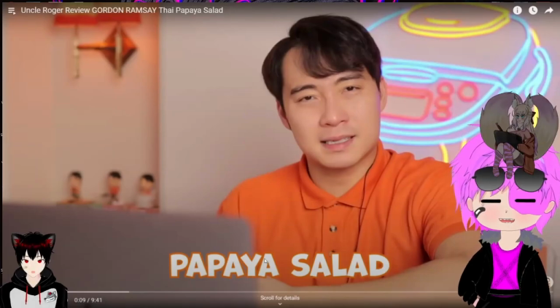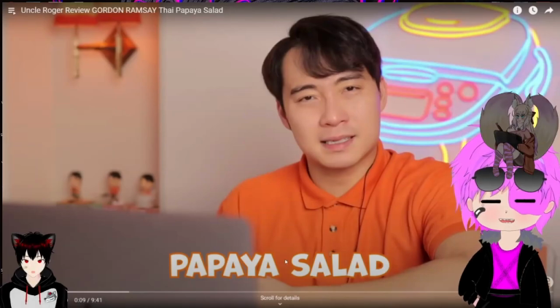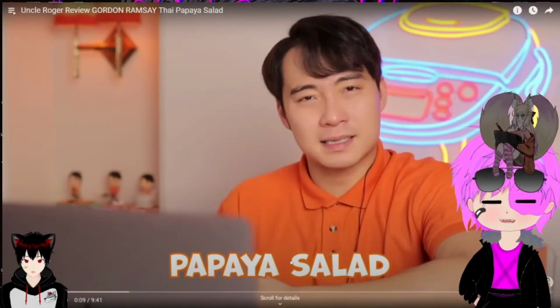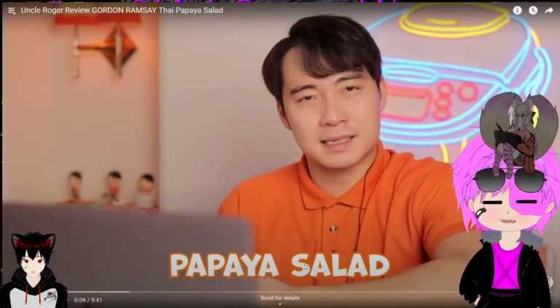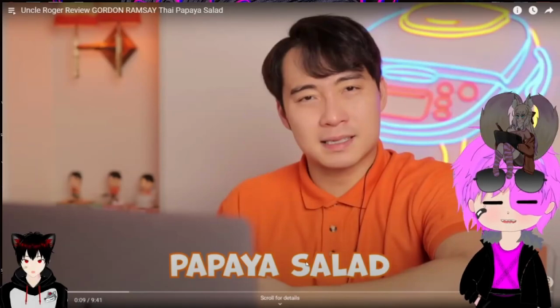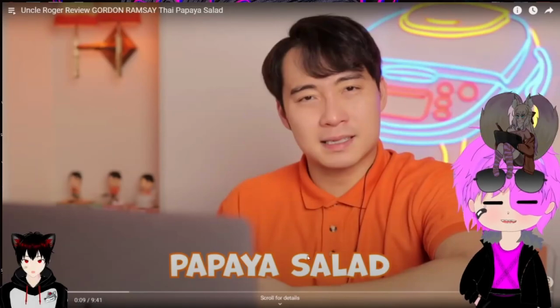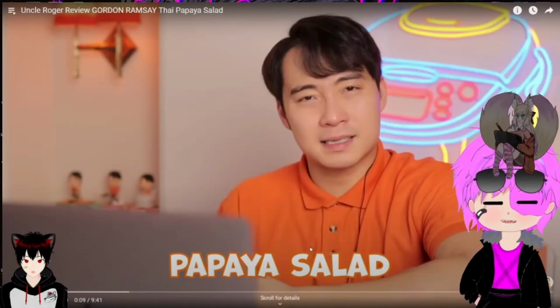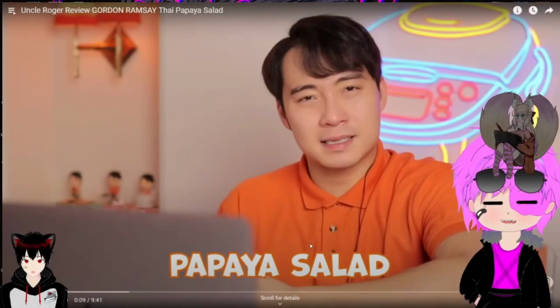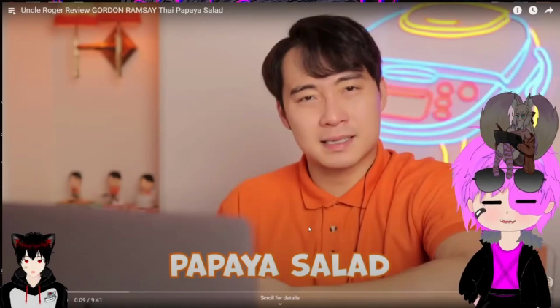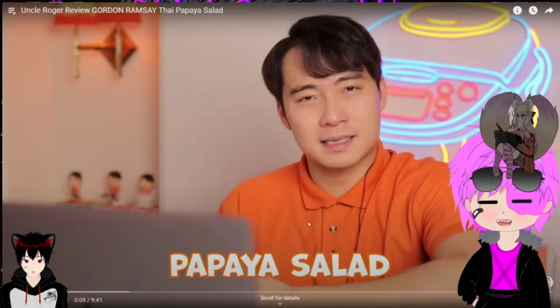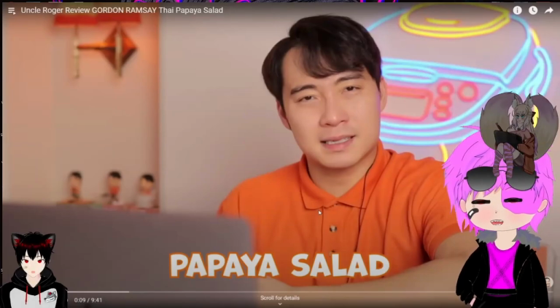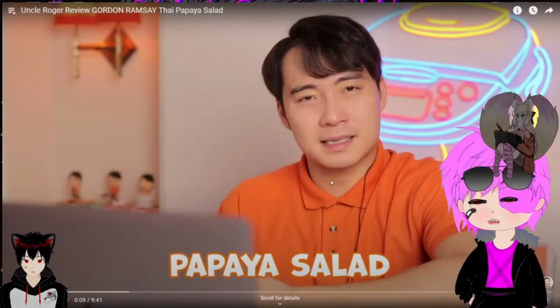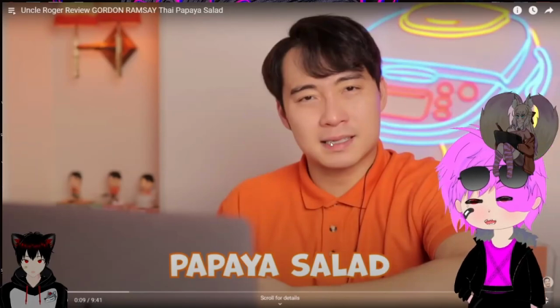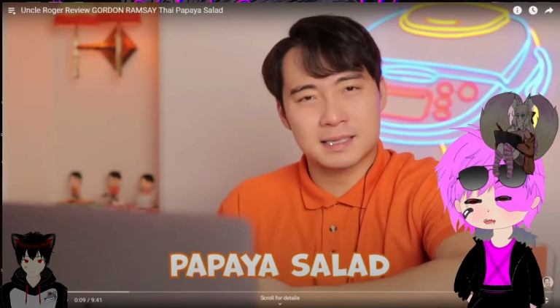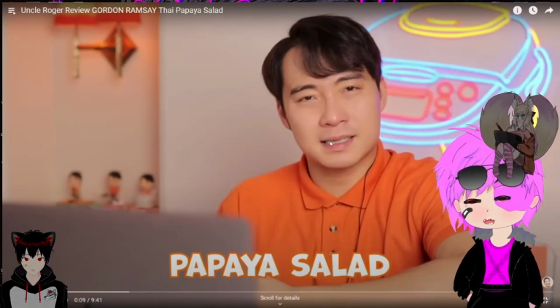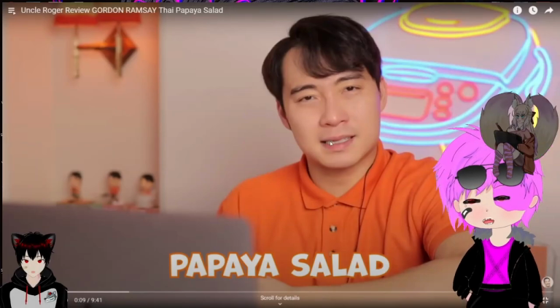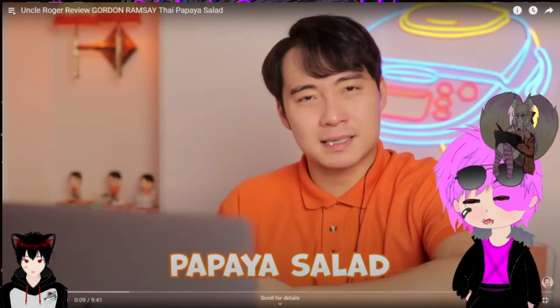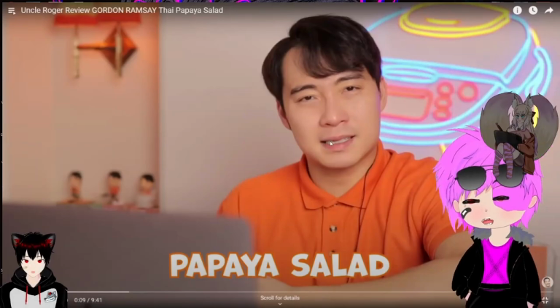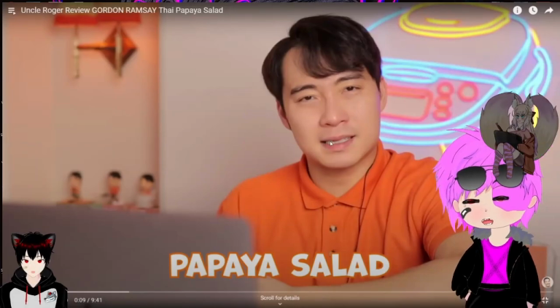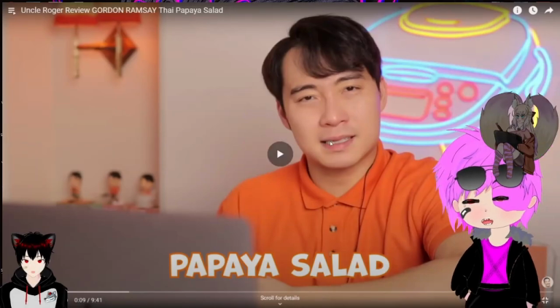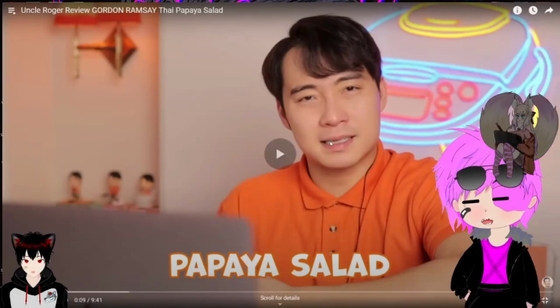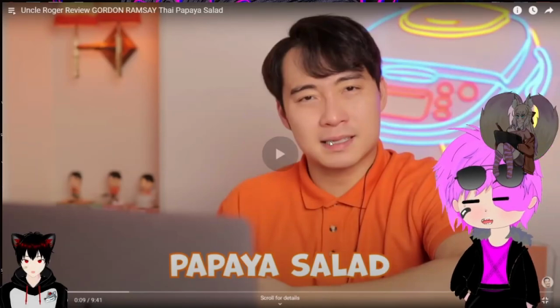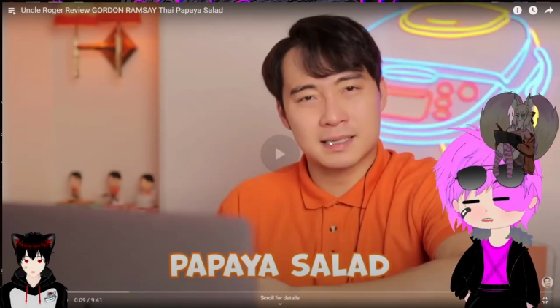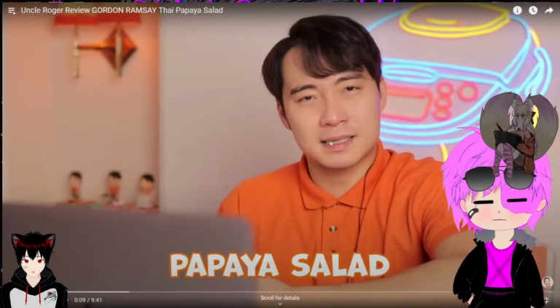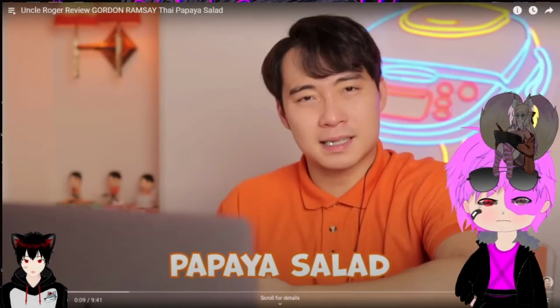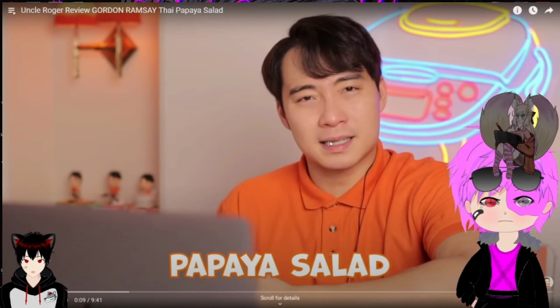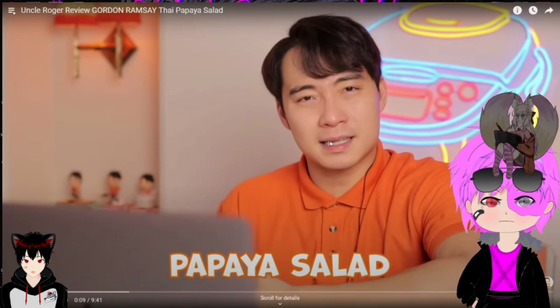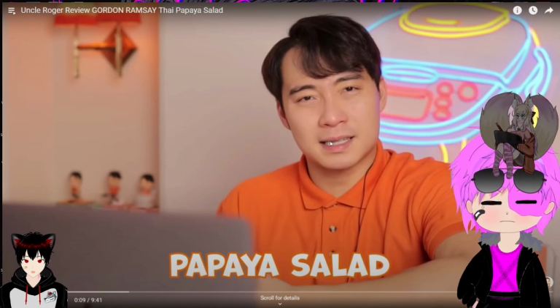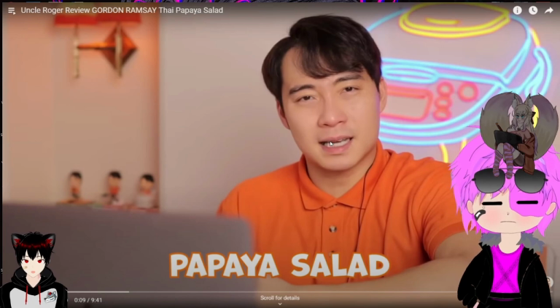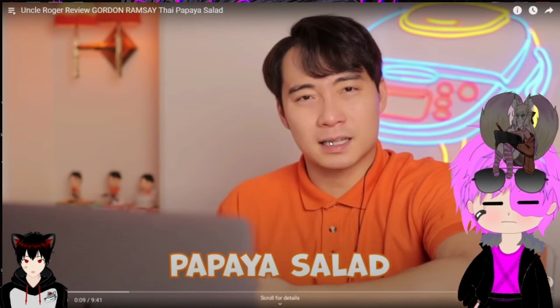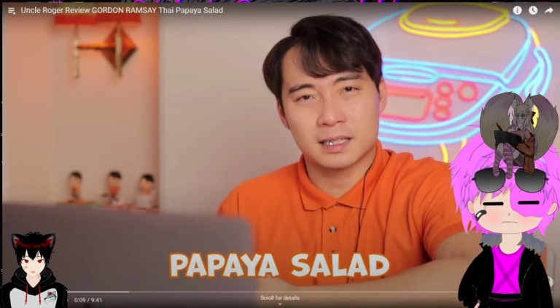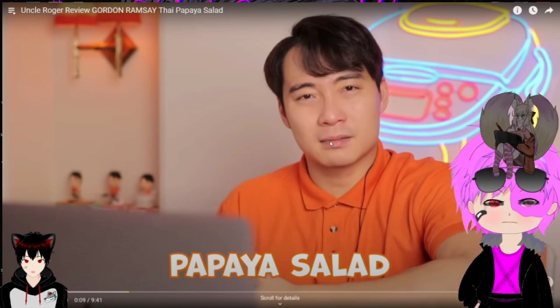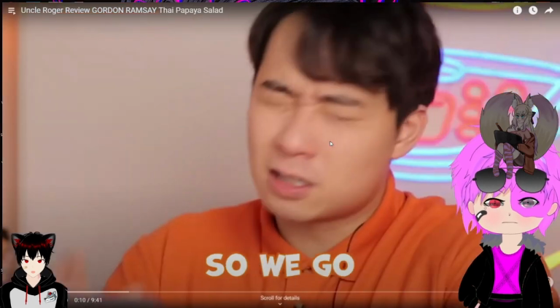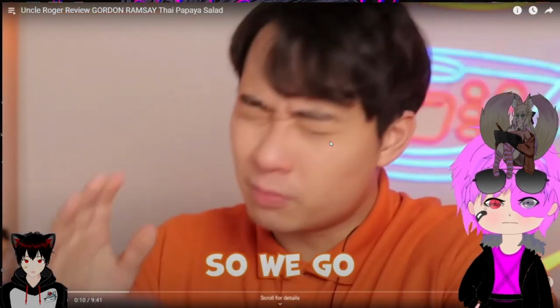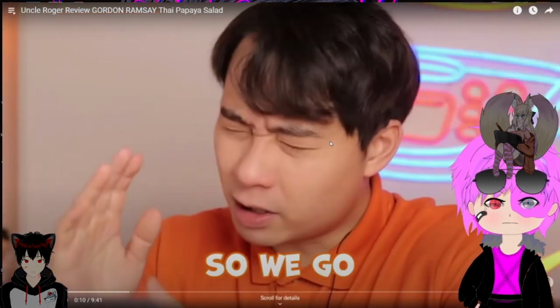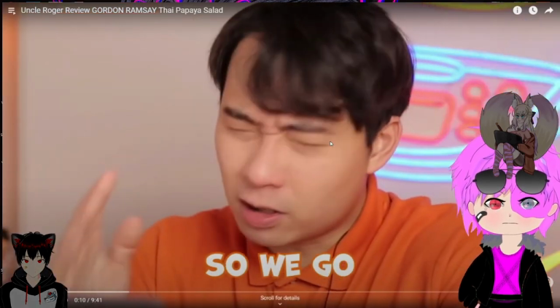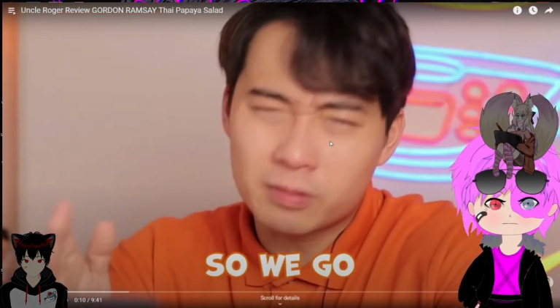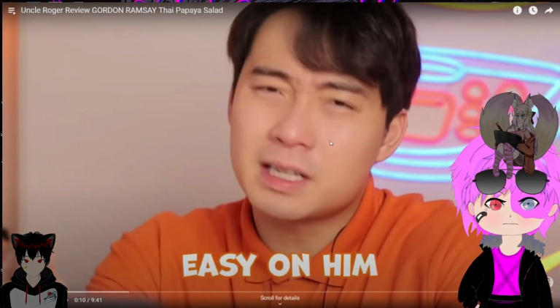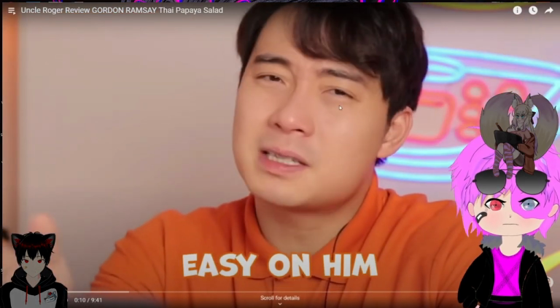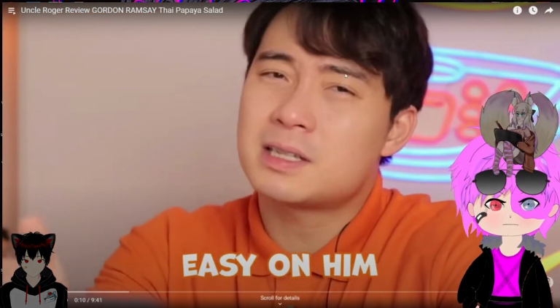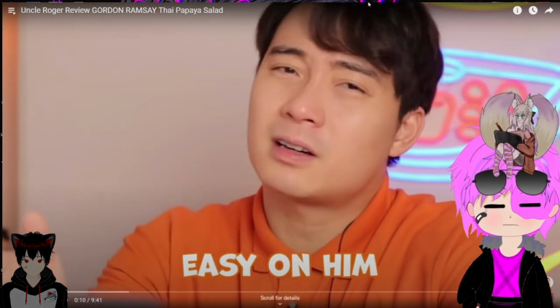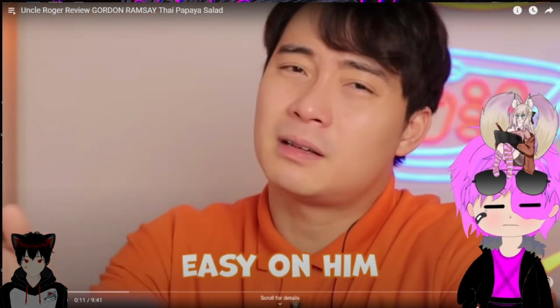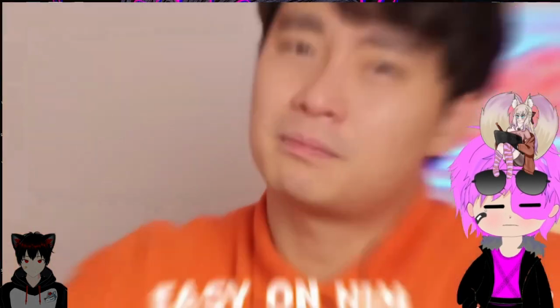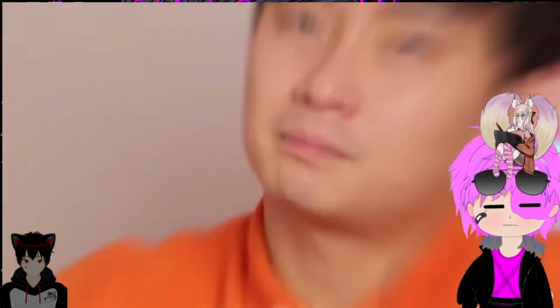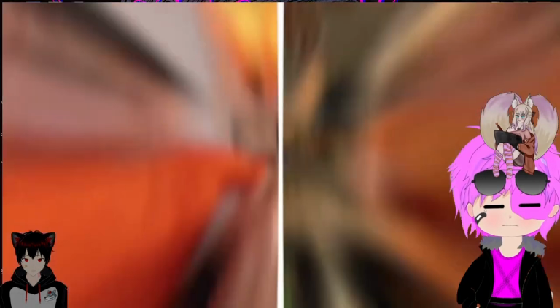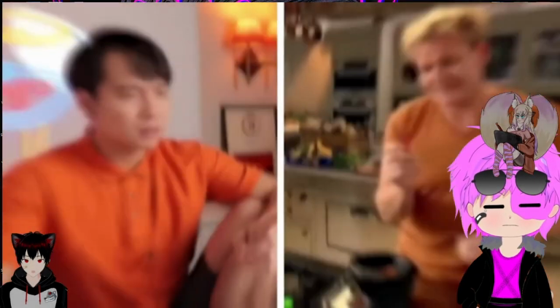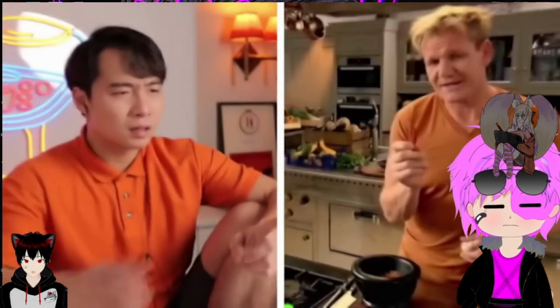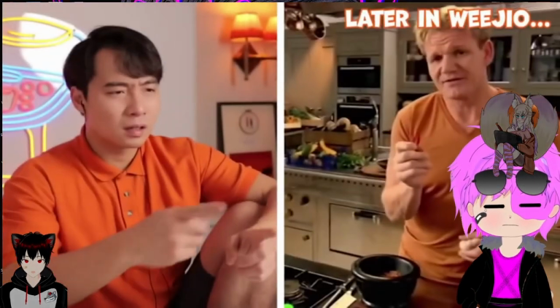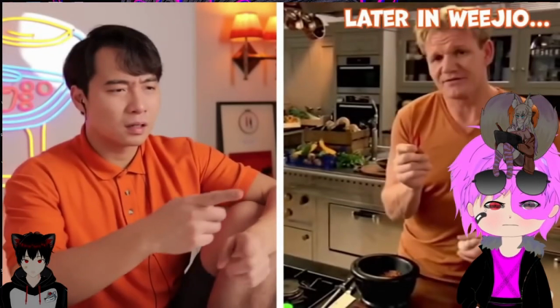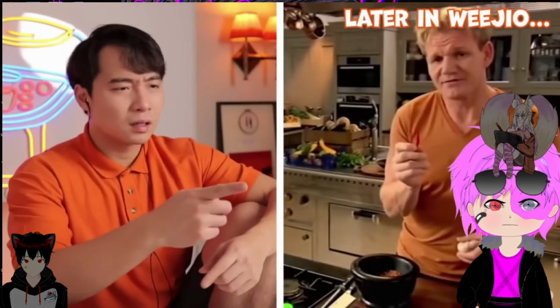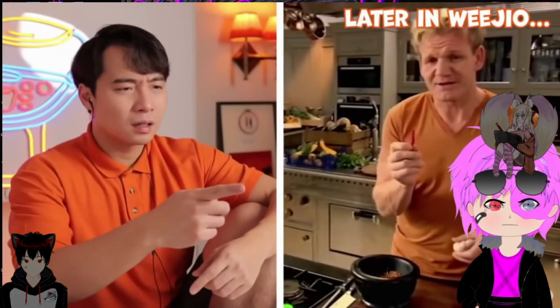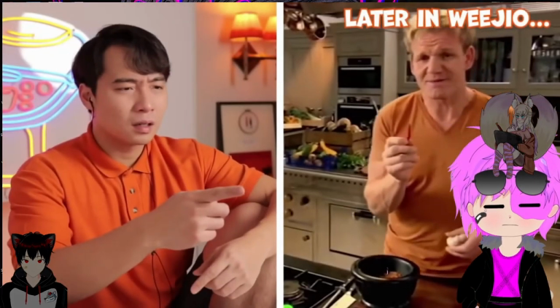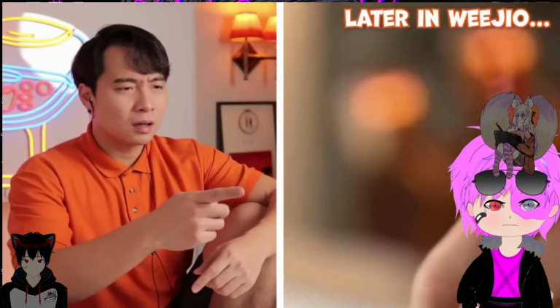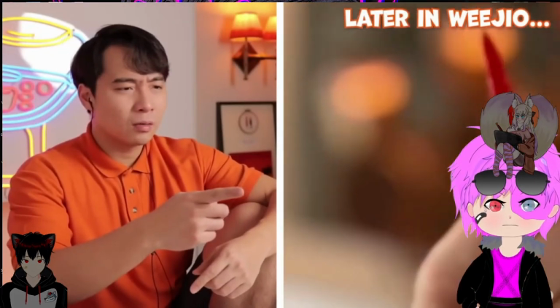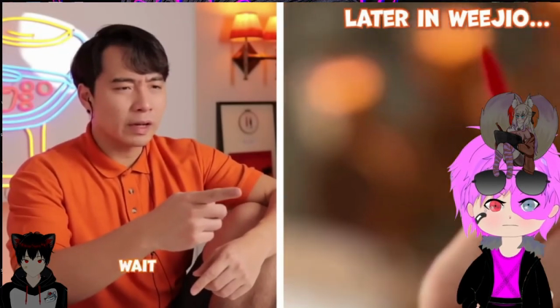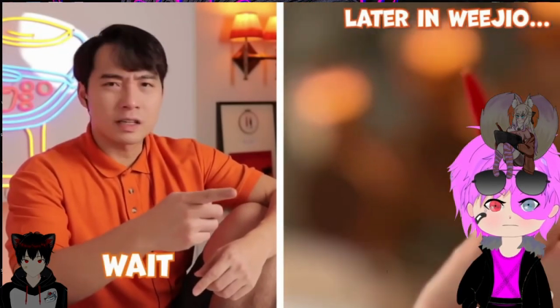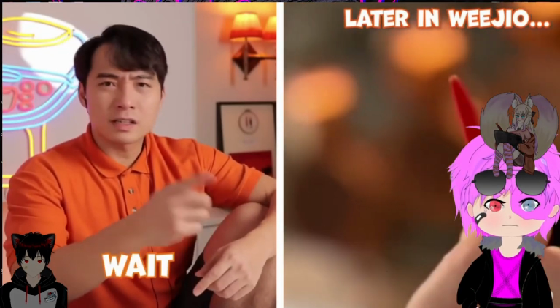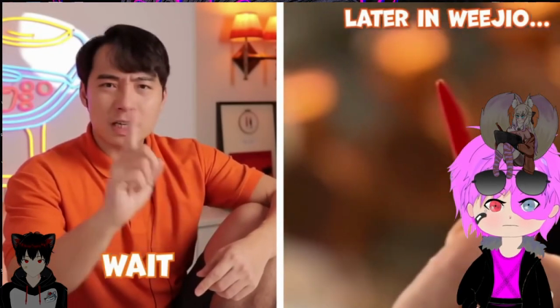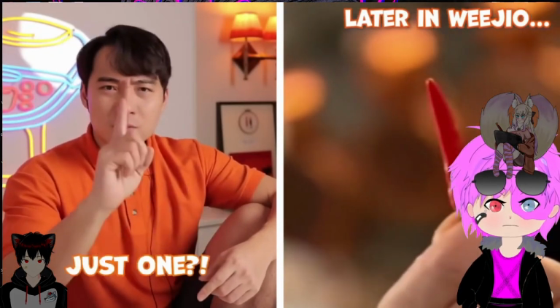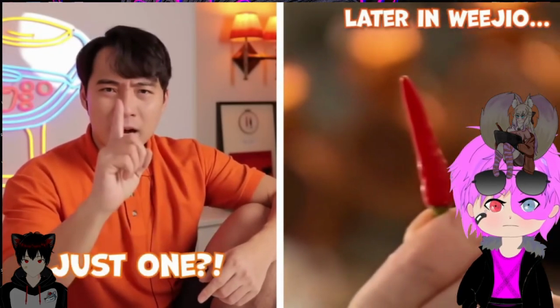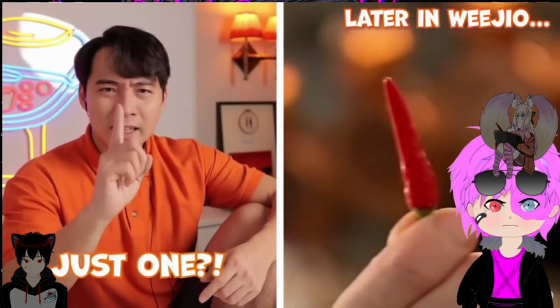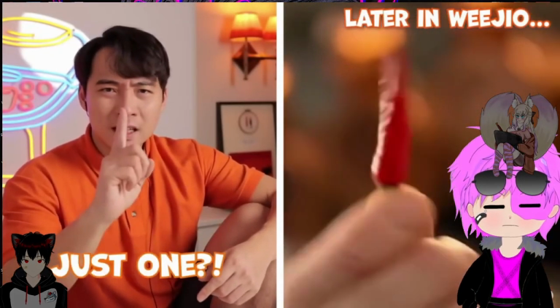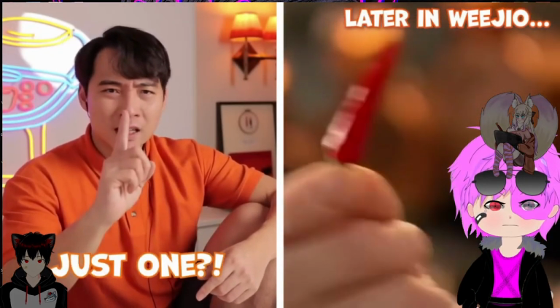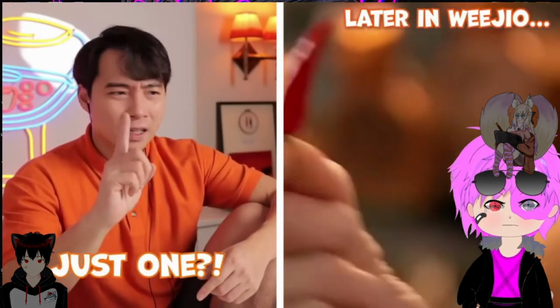Papaya salad. I've no idea what papaya salad is, so let's see what it is. So we go easy on him. It does give an amazing kick to the paste.